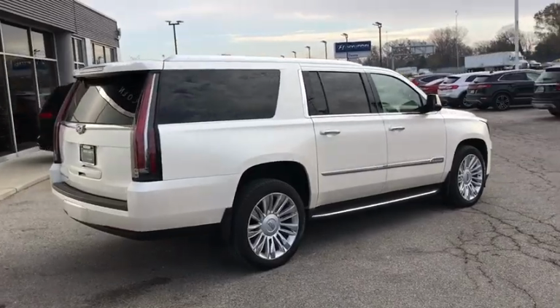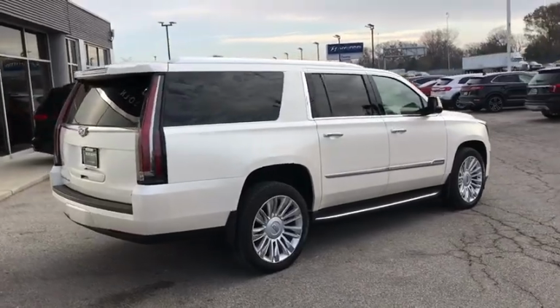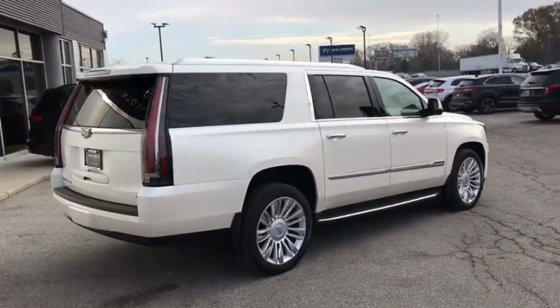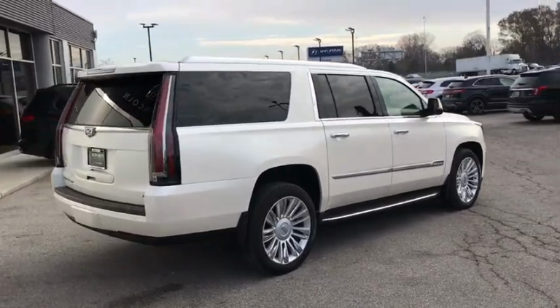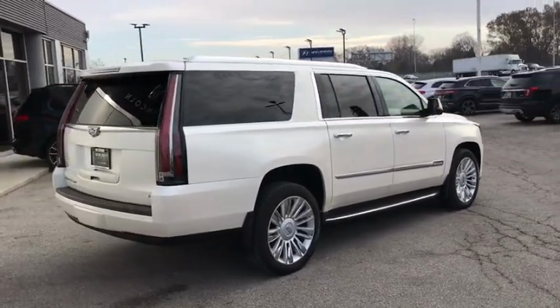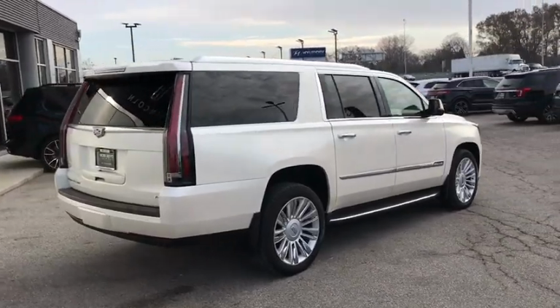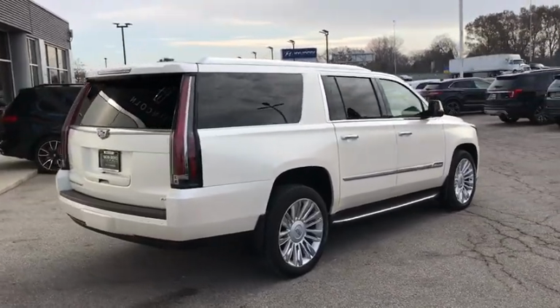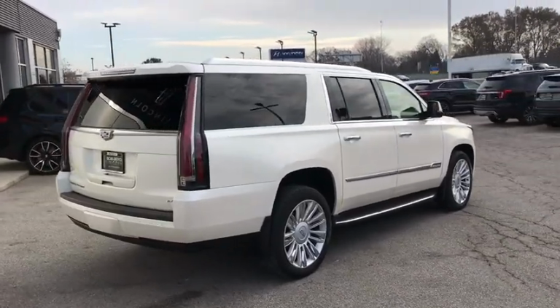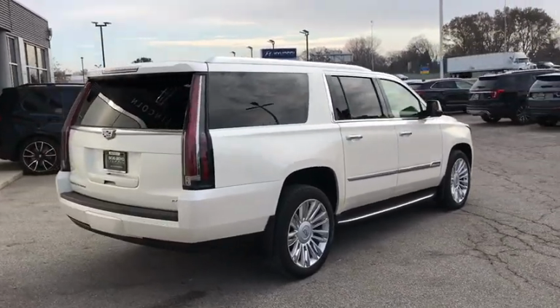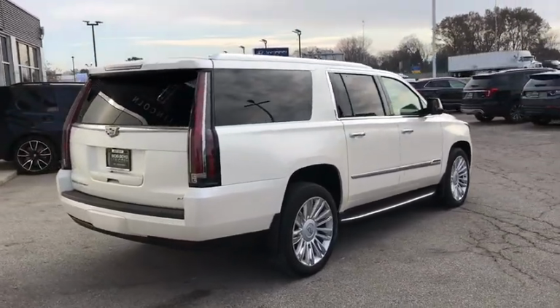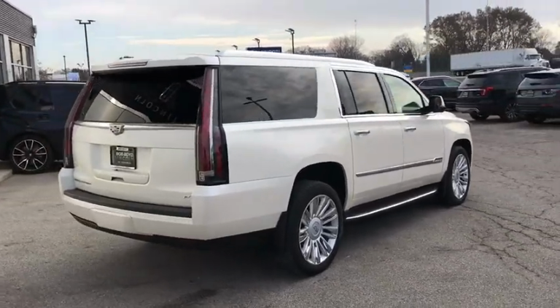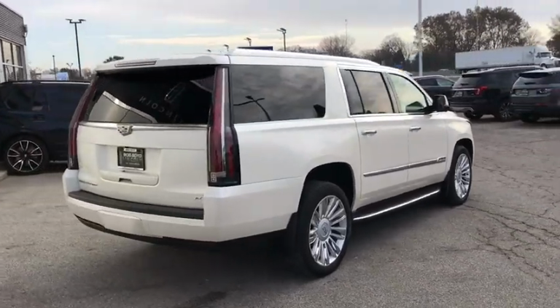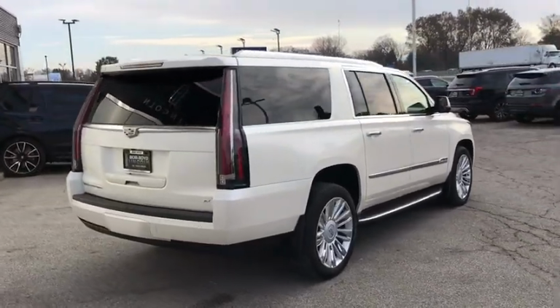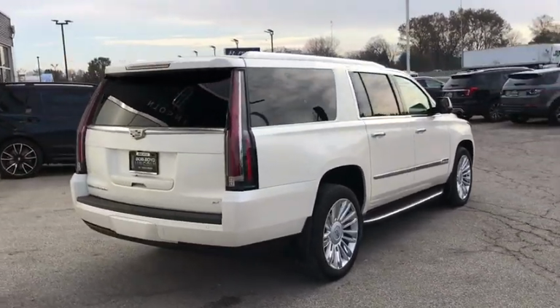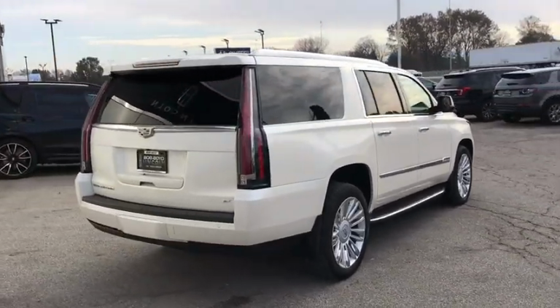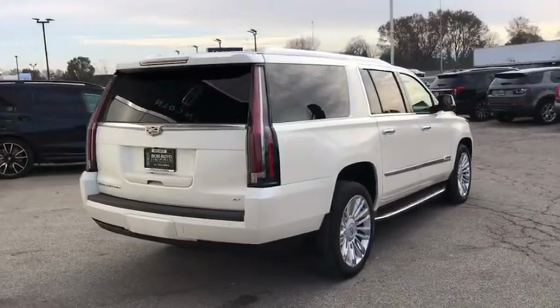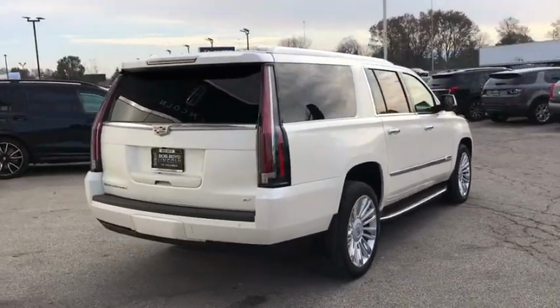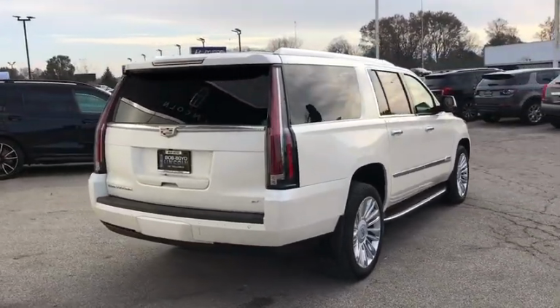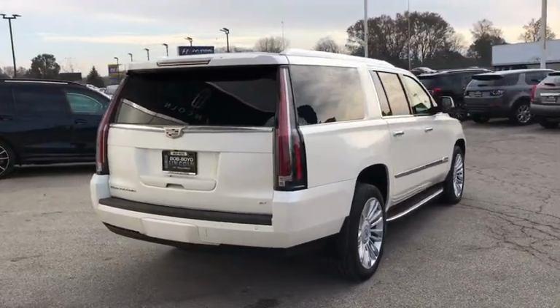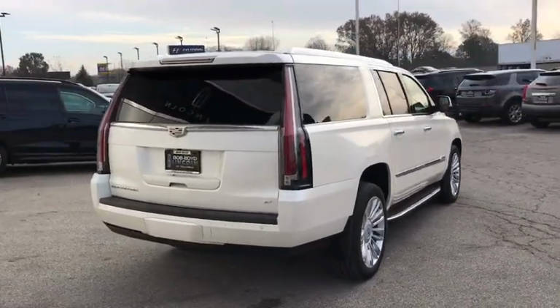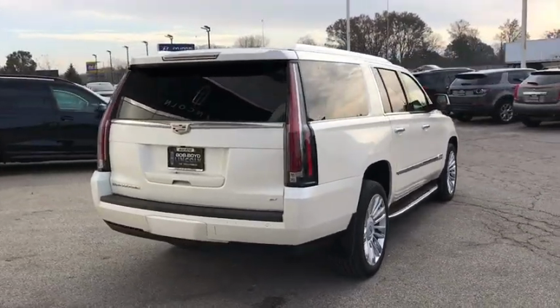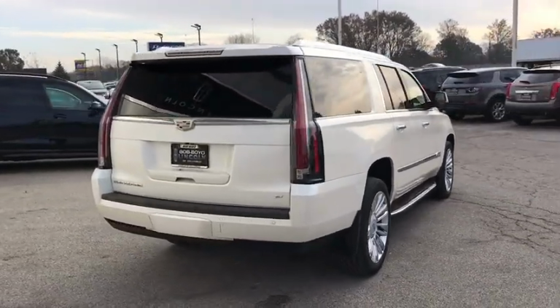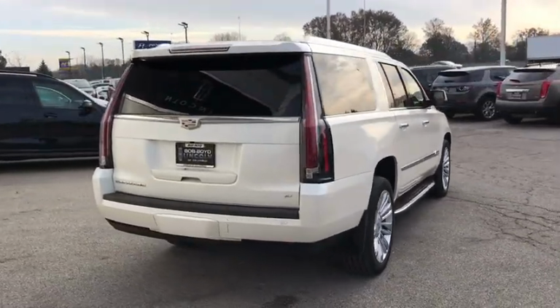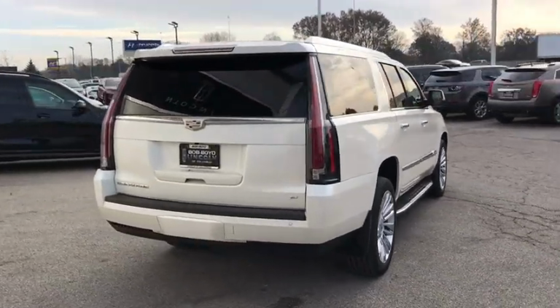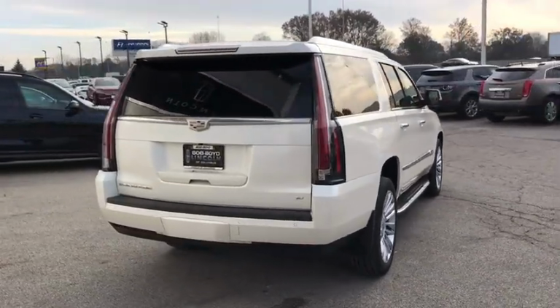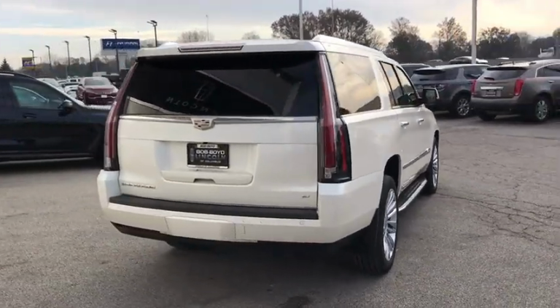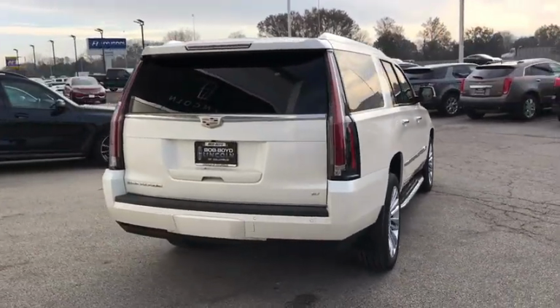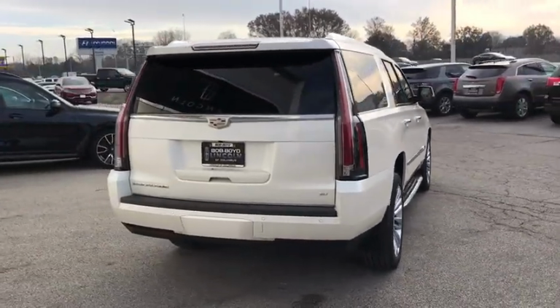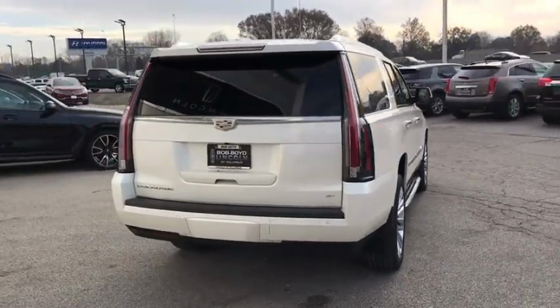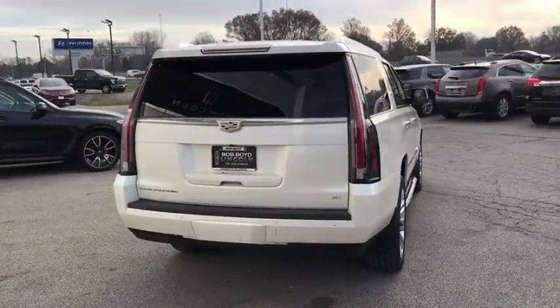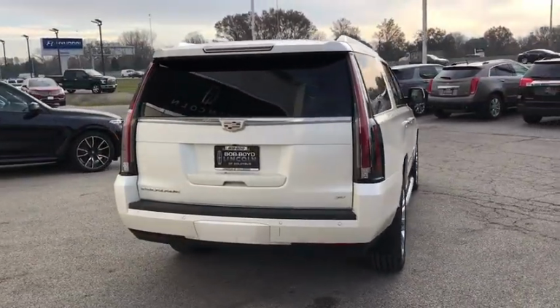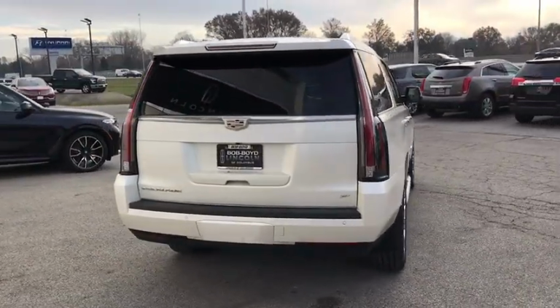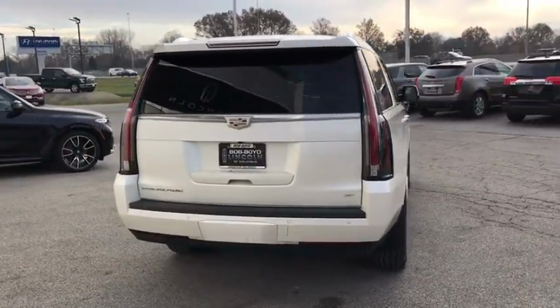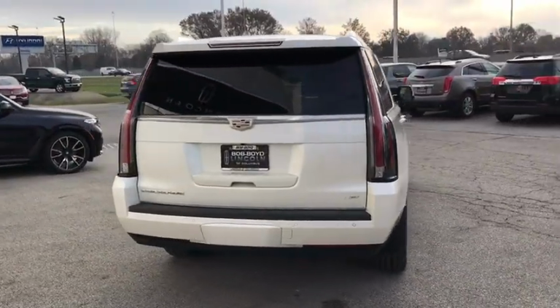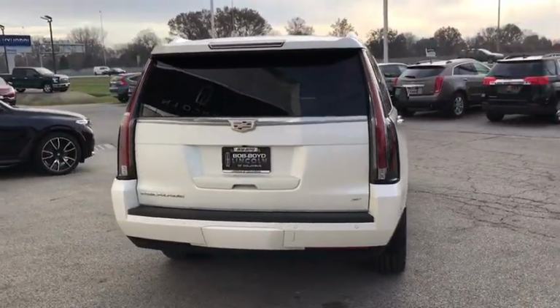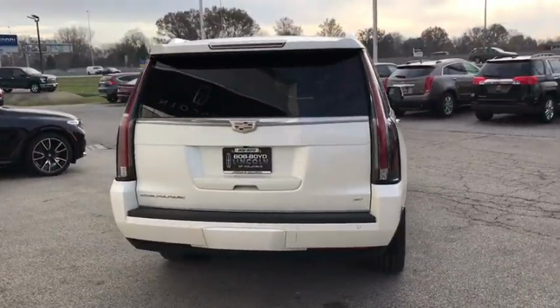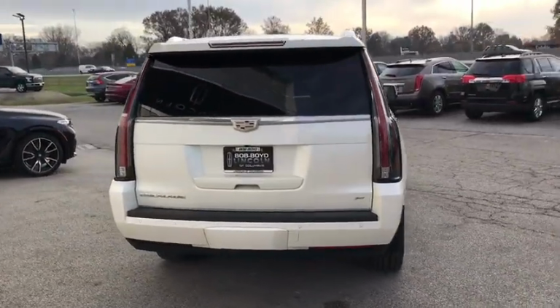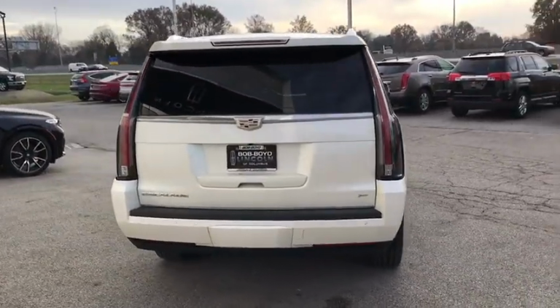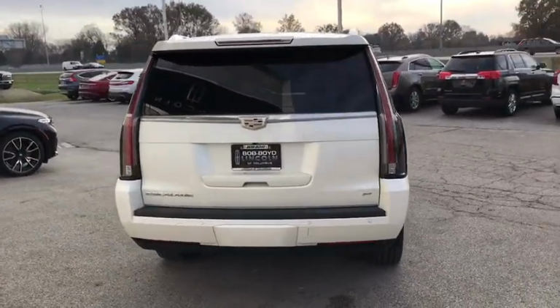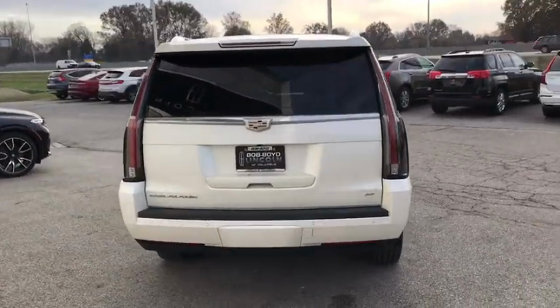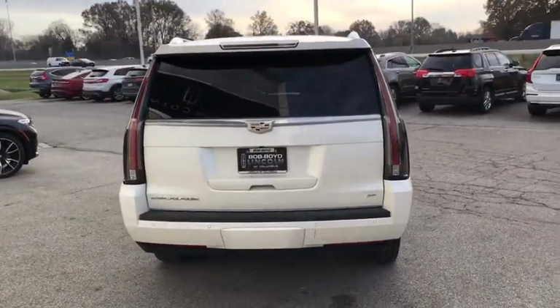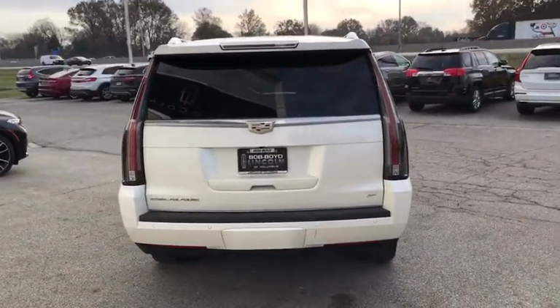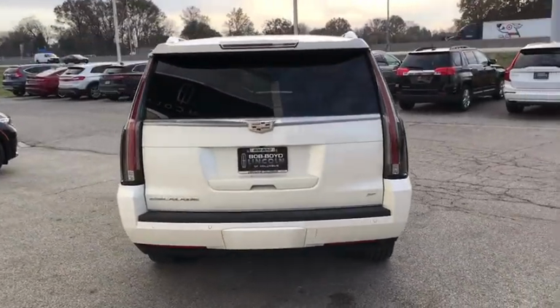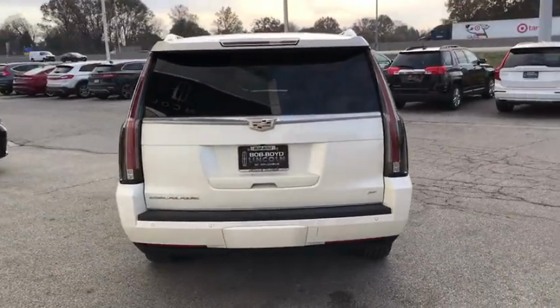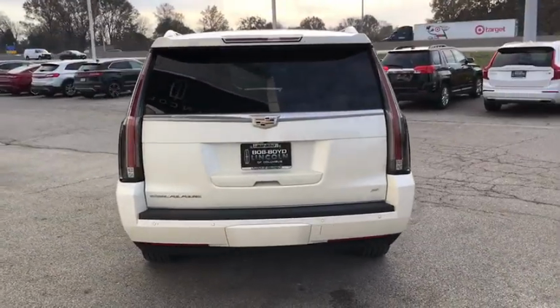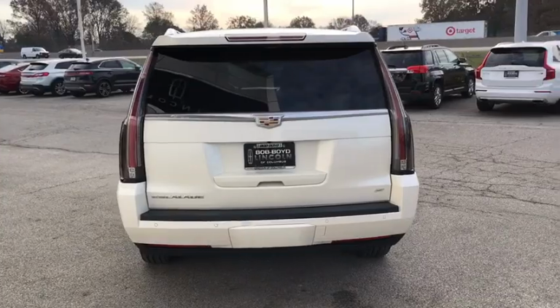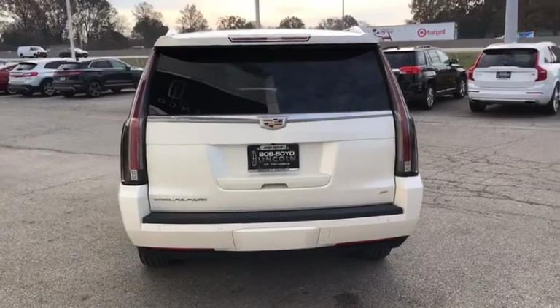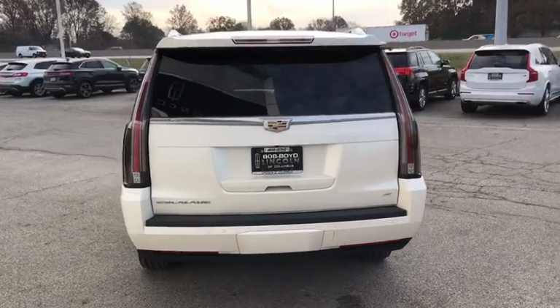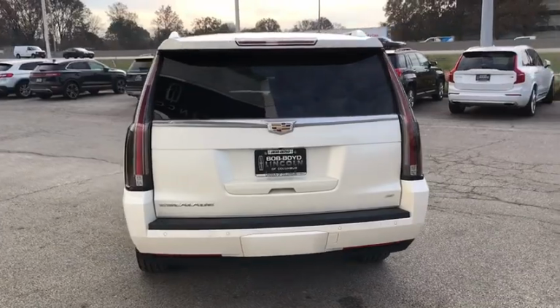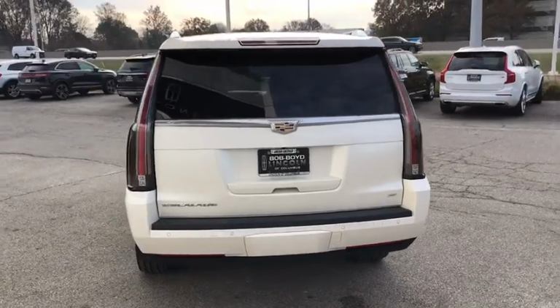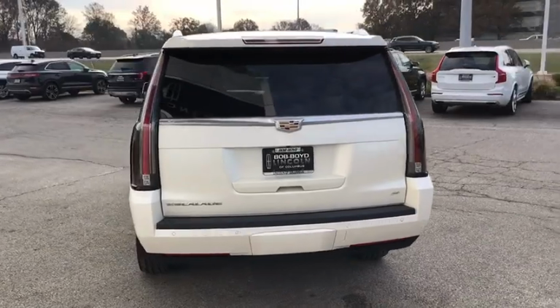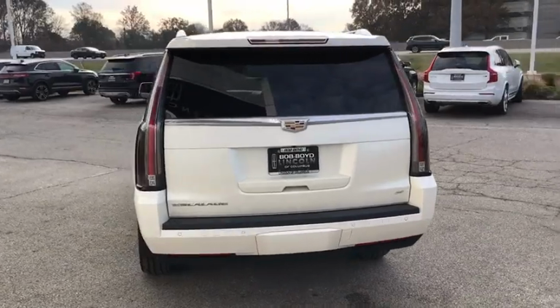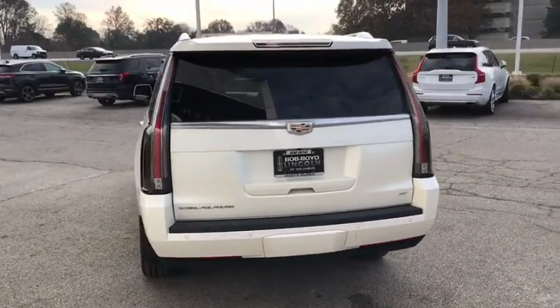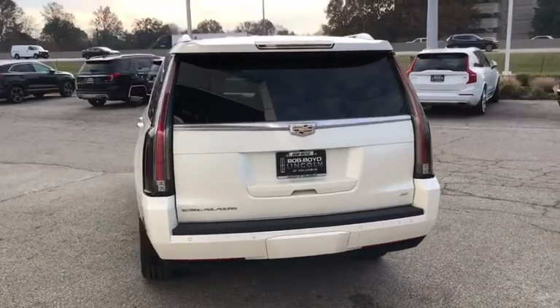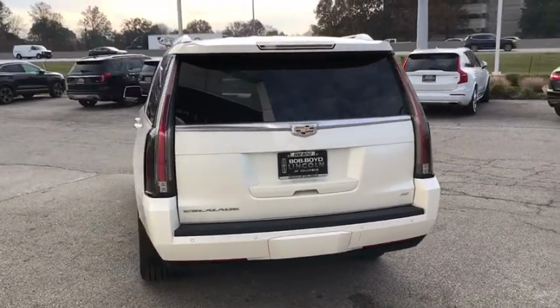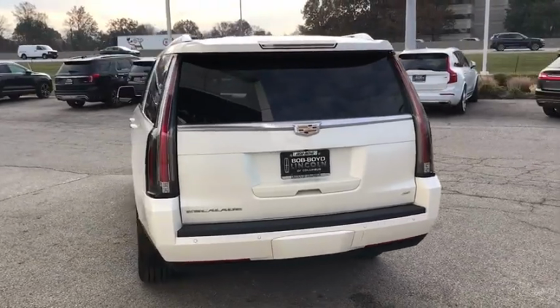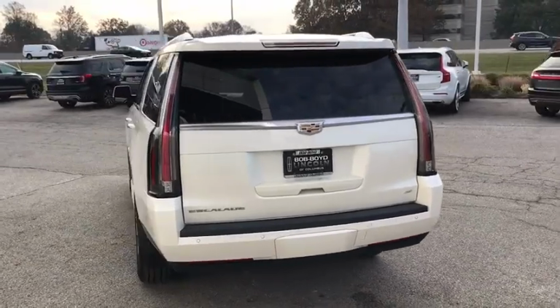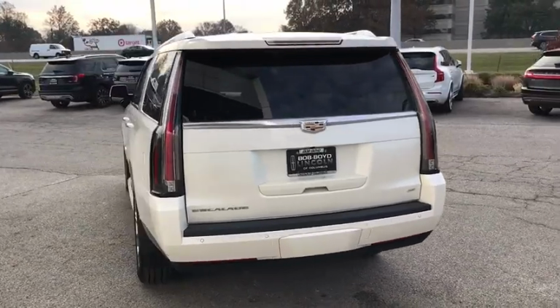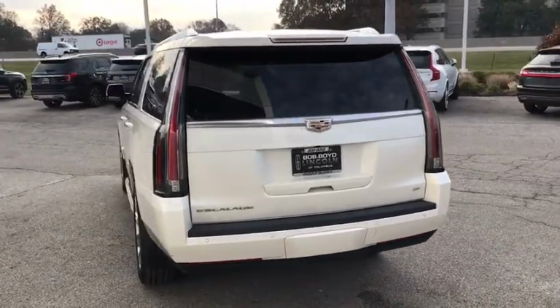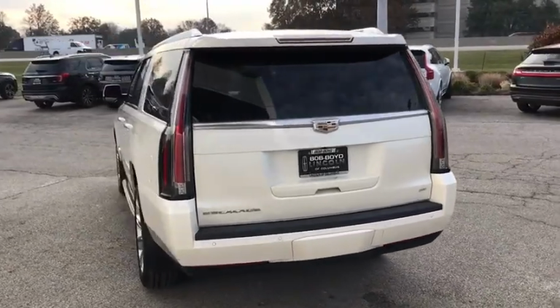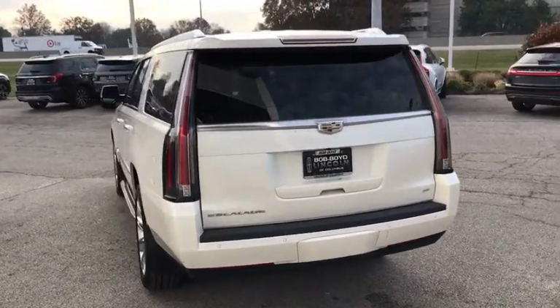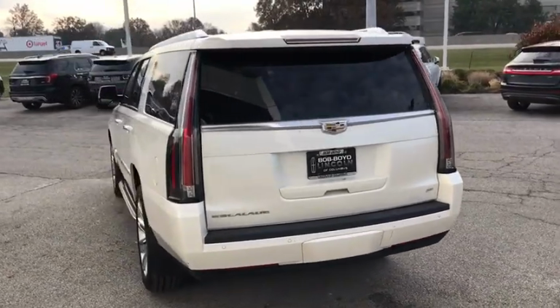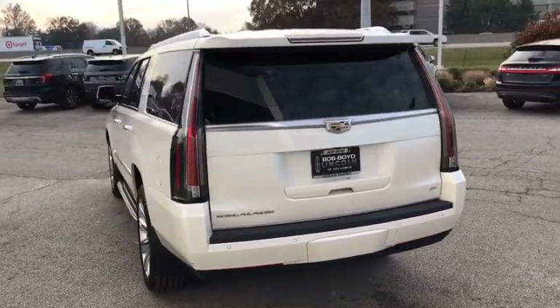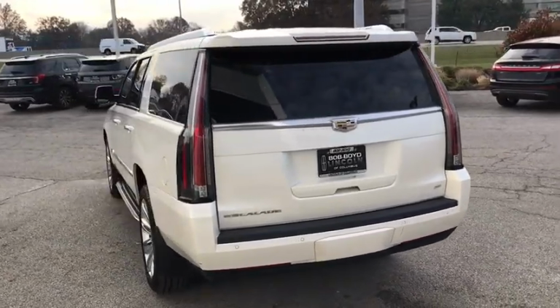This vehicle has less than 95,000 miles. Here are some of this vehicle's great options: power liftgate,